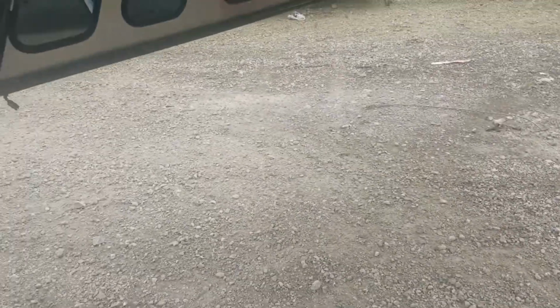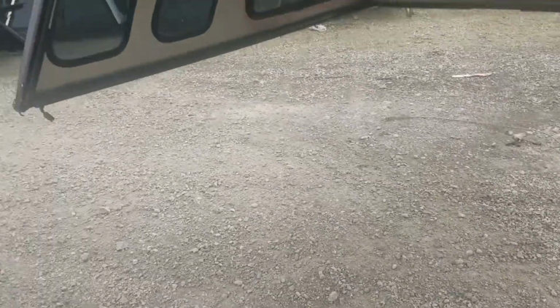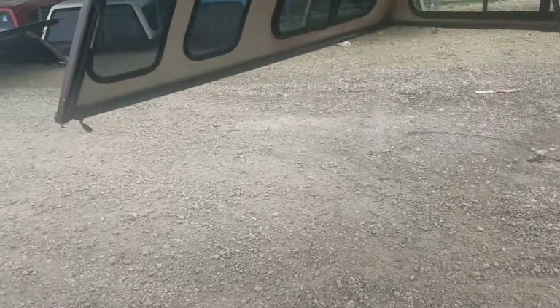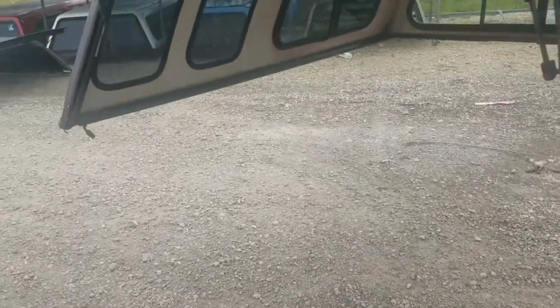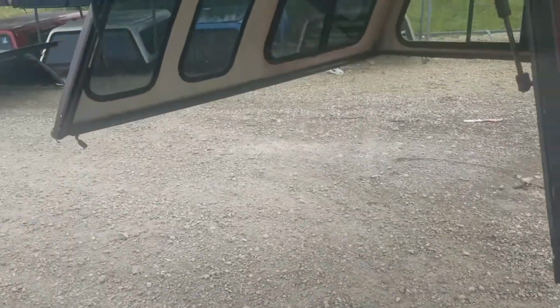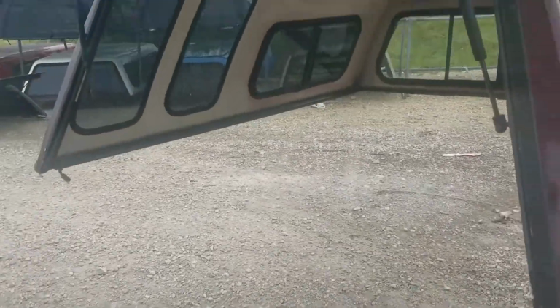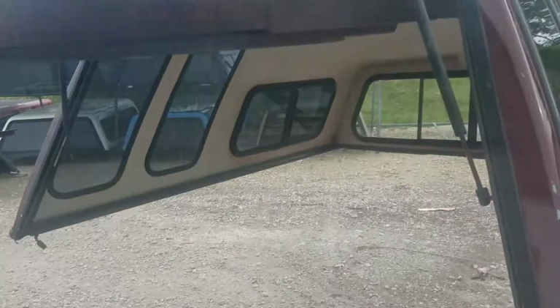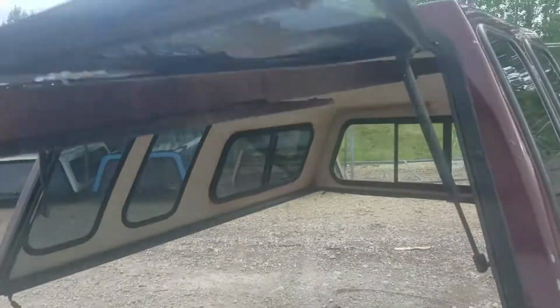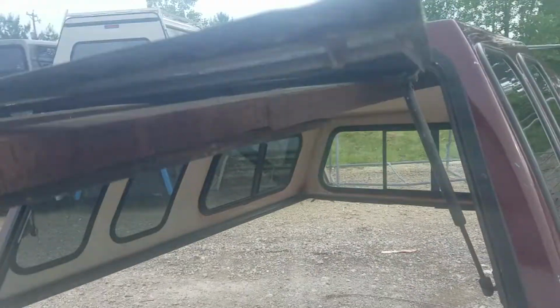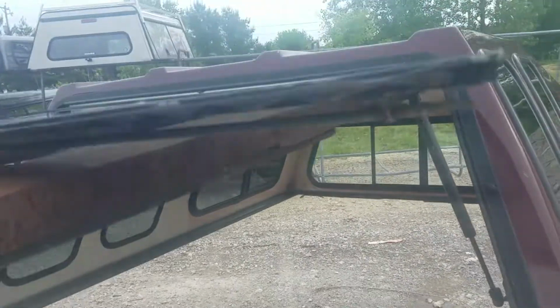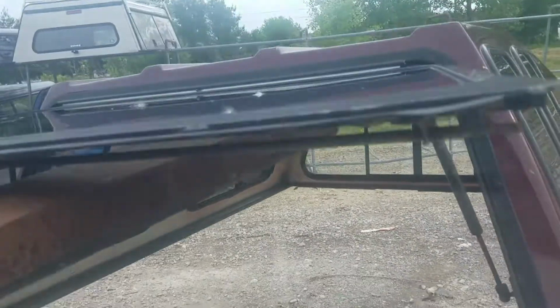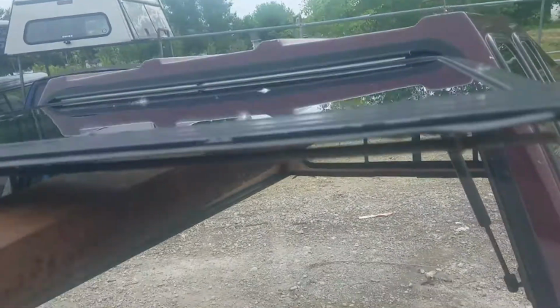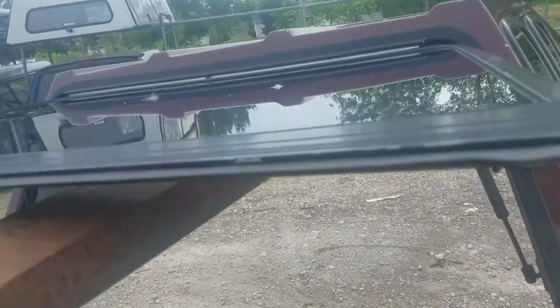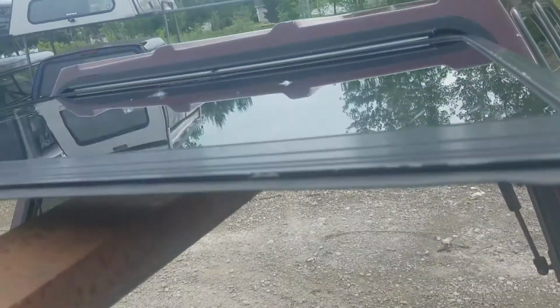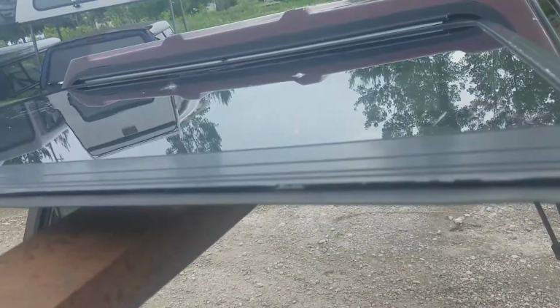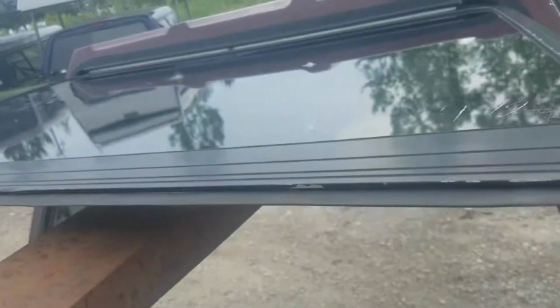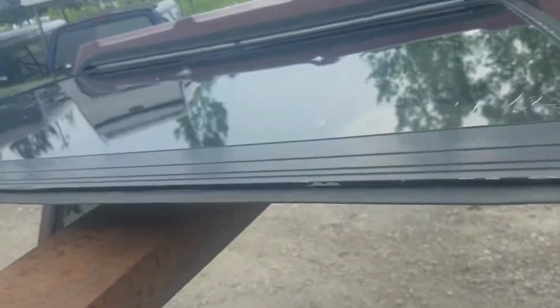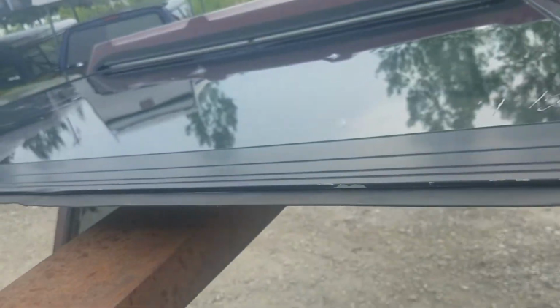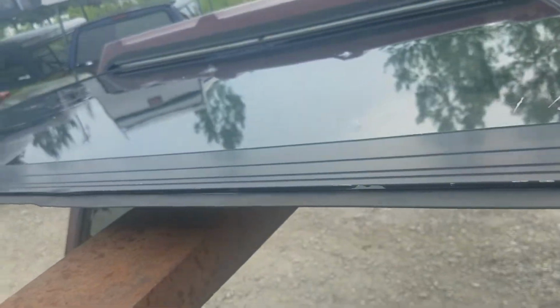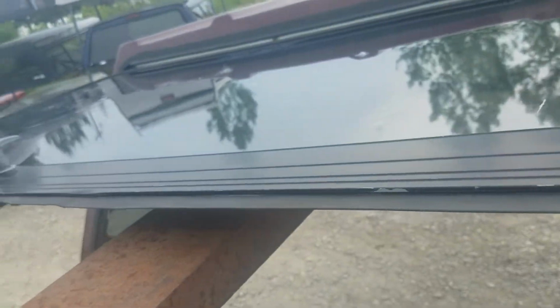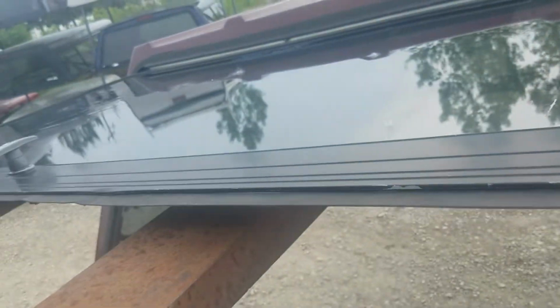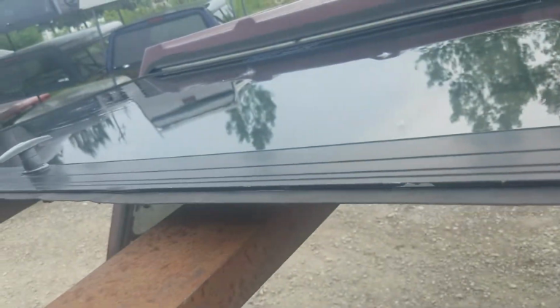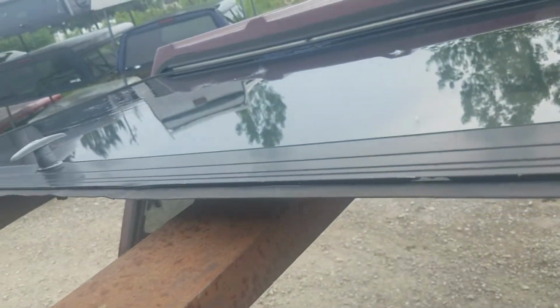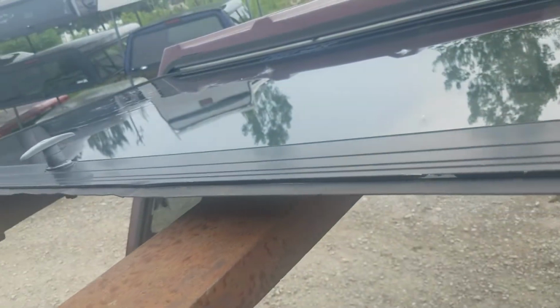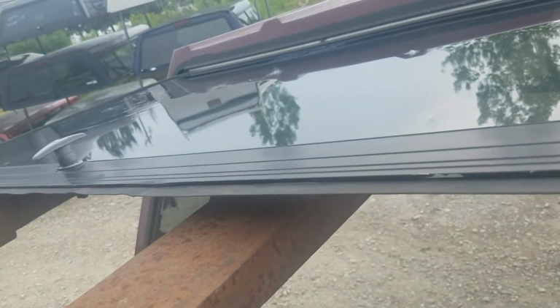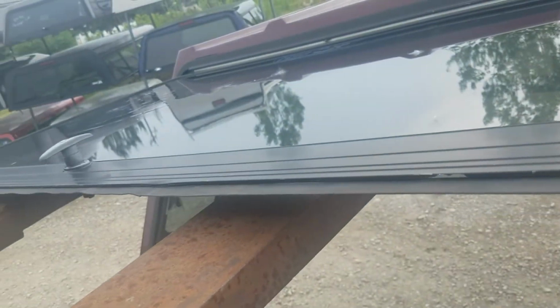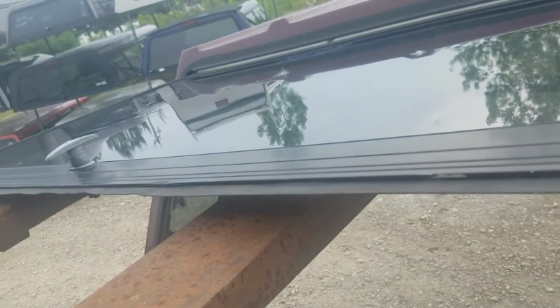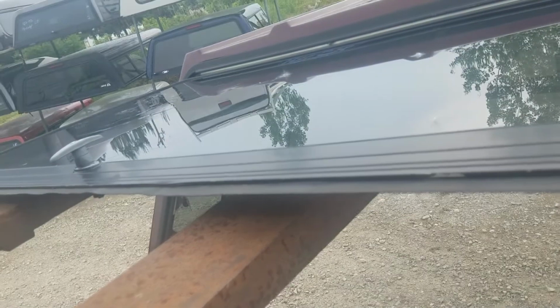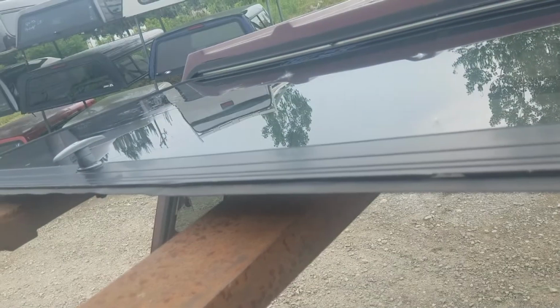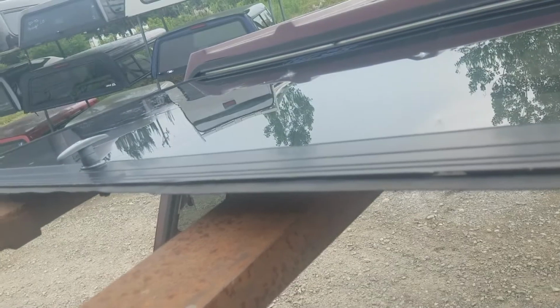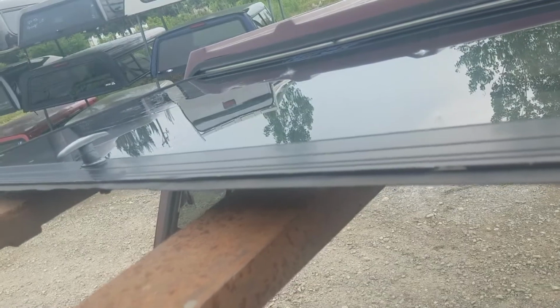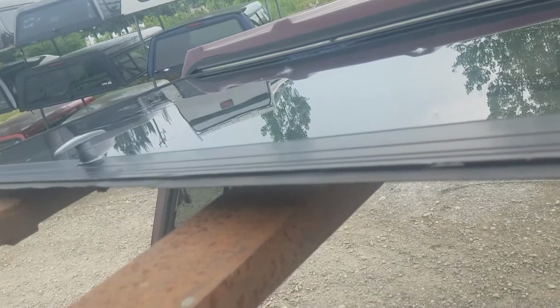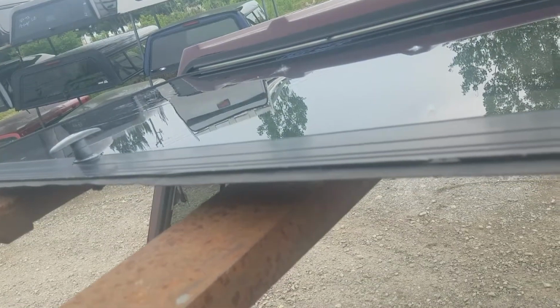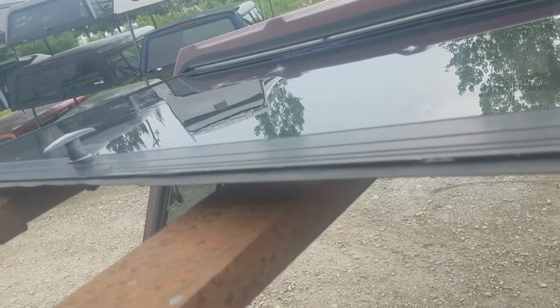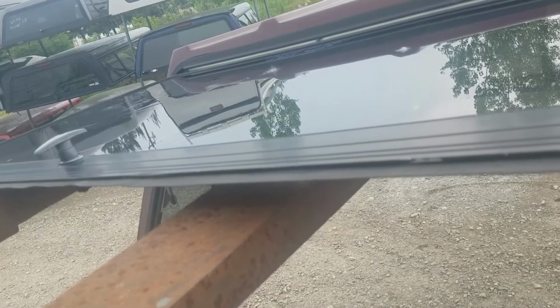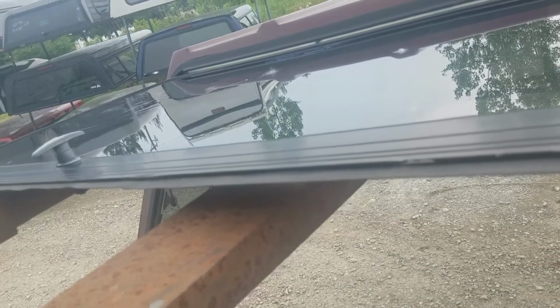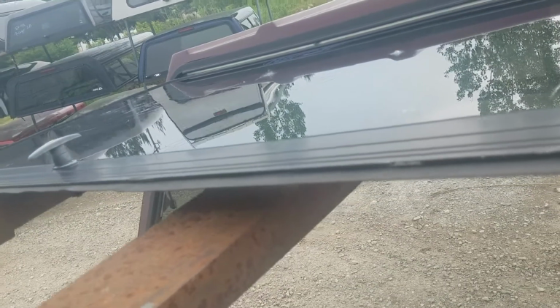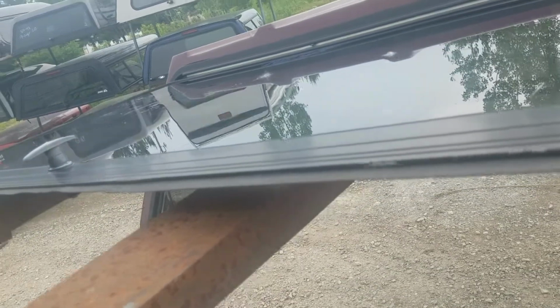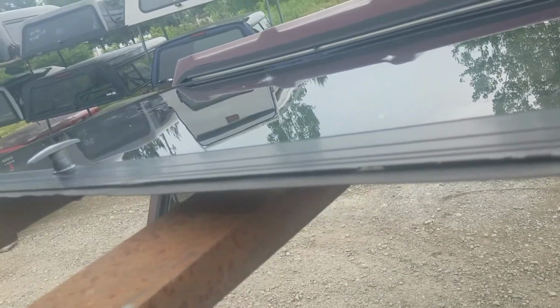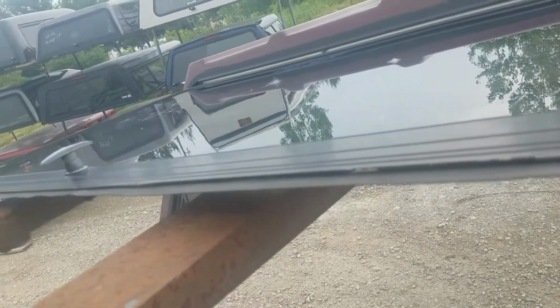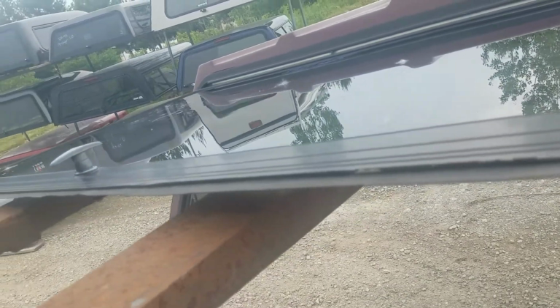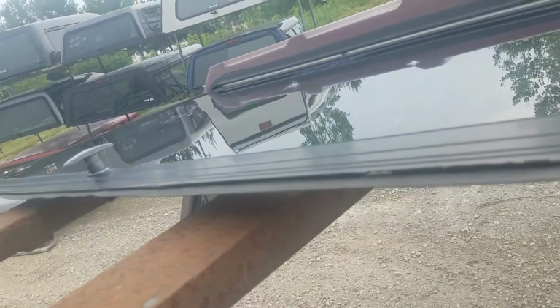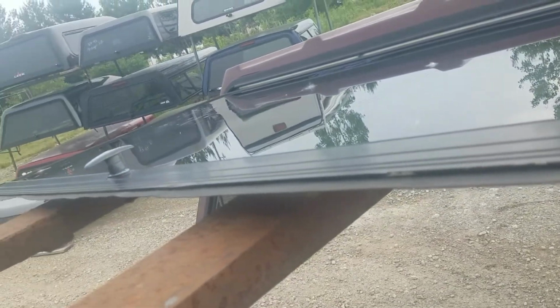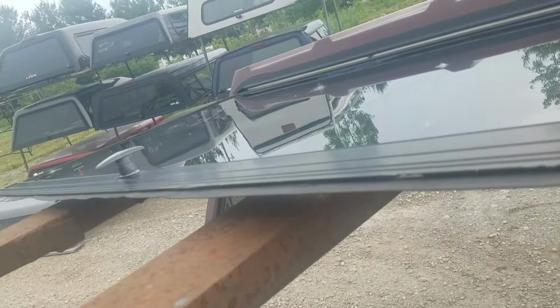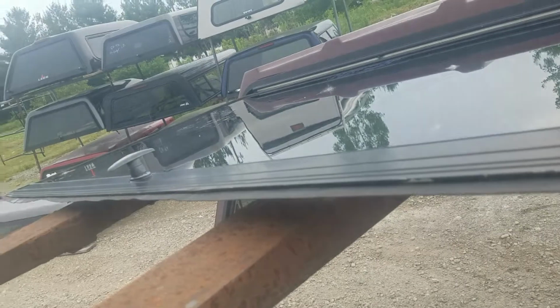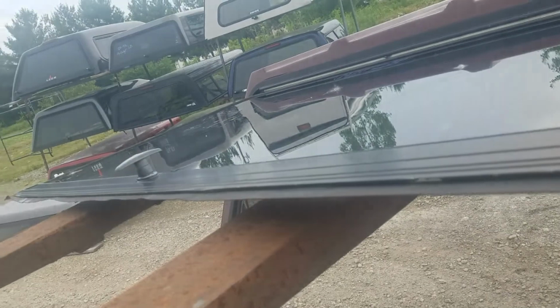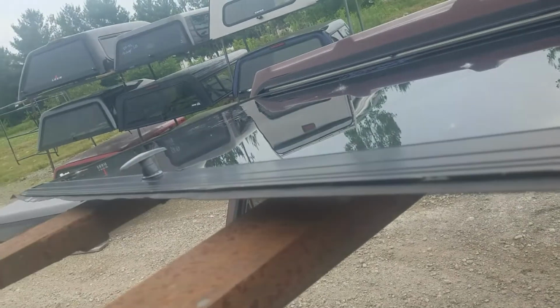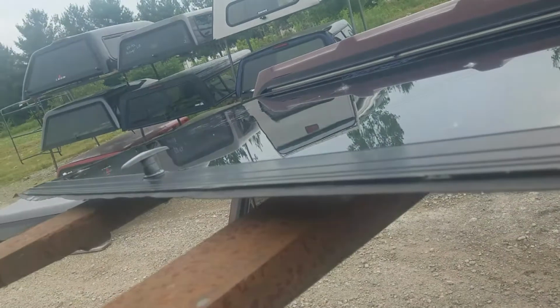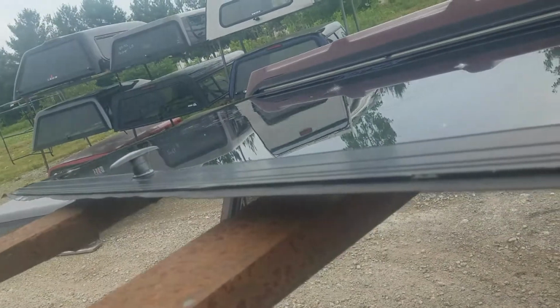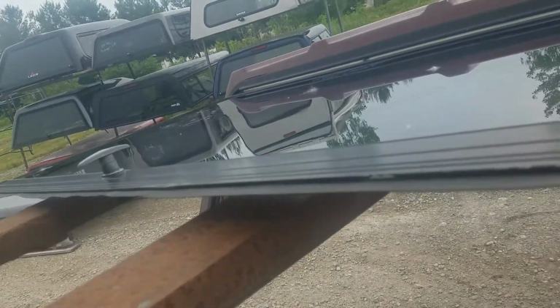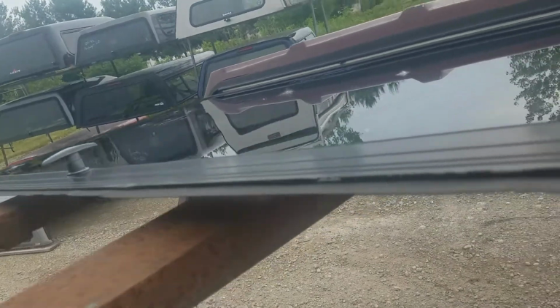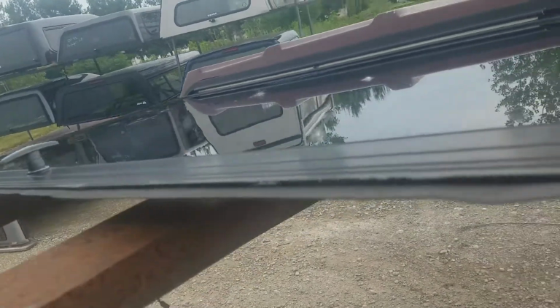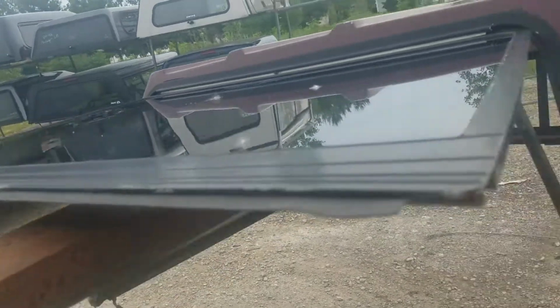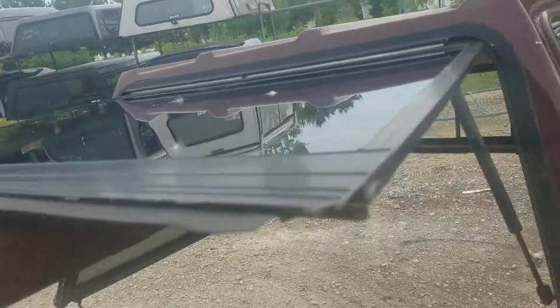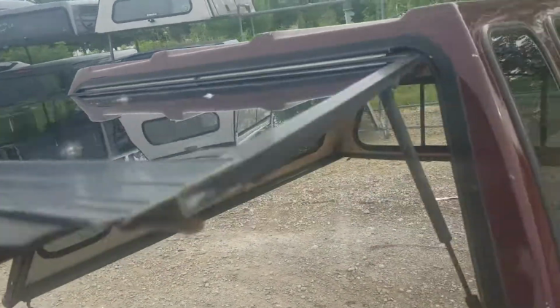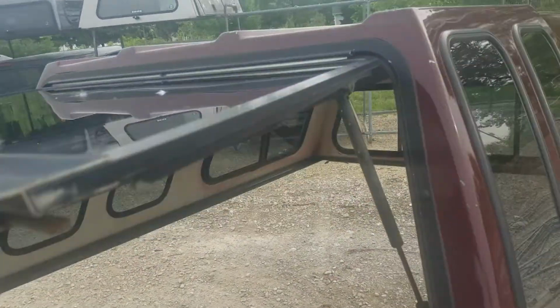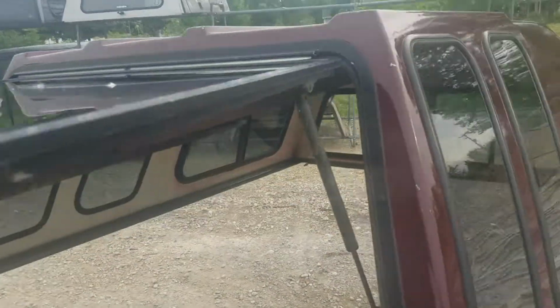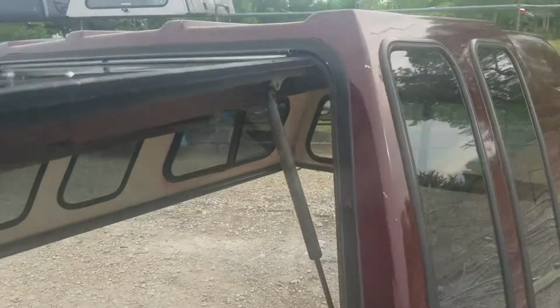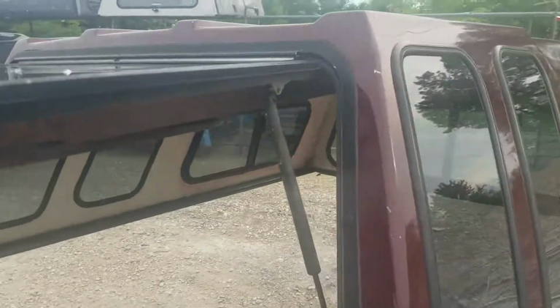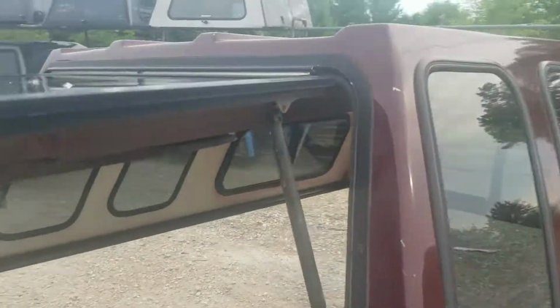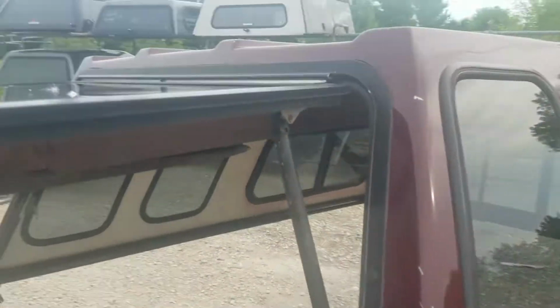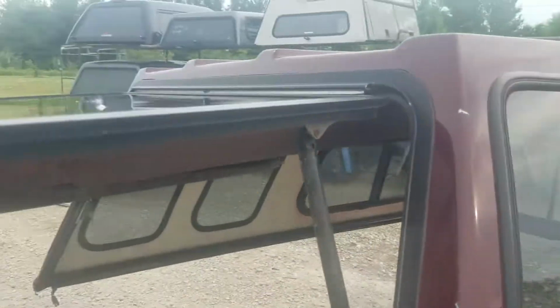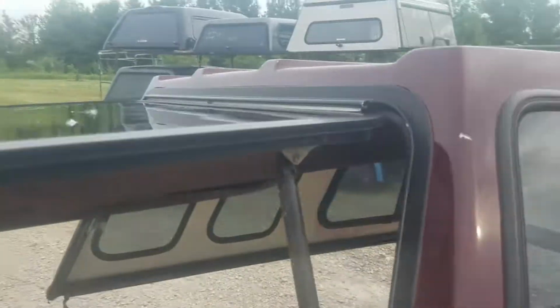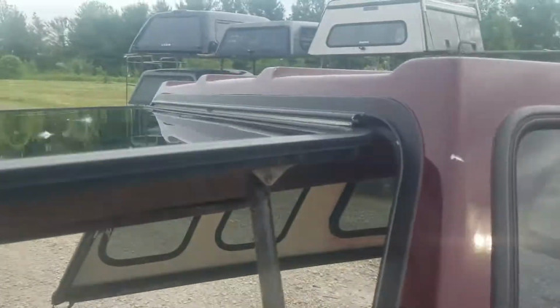The front sliding window has no screen. The back door uses a single T-handle locking mechanism. Here's a look at the top.